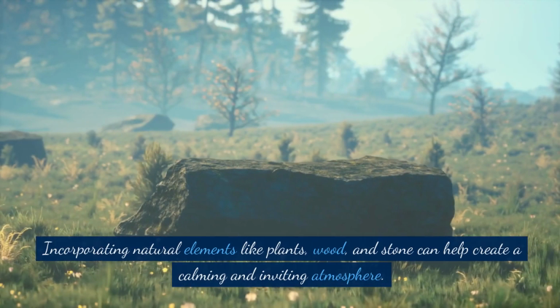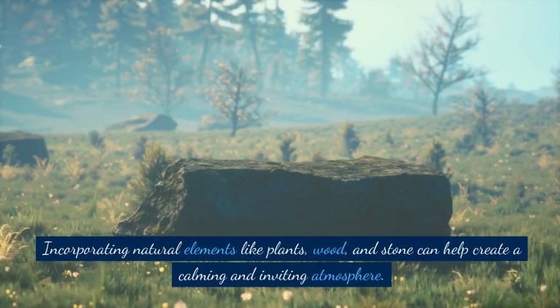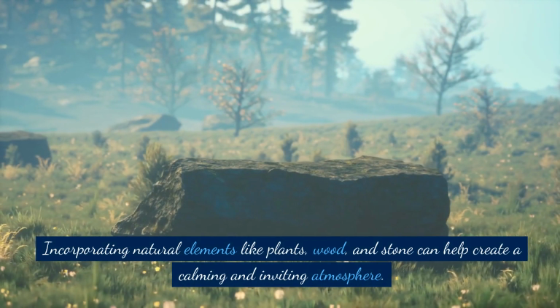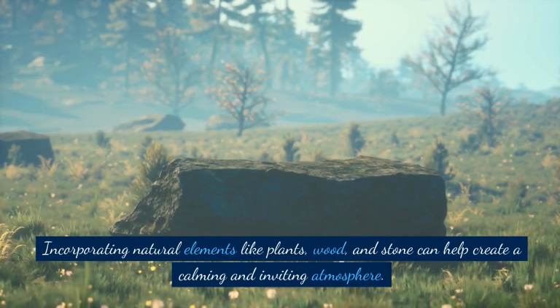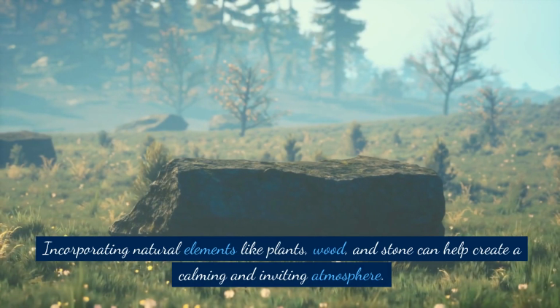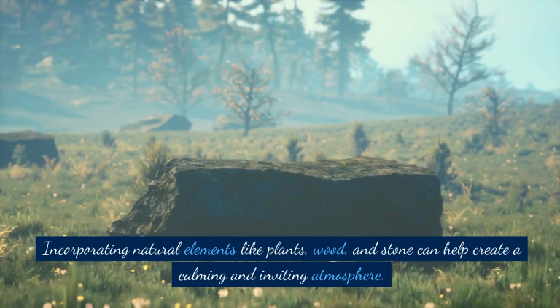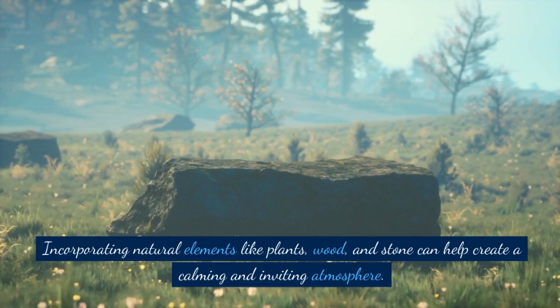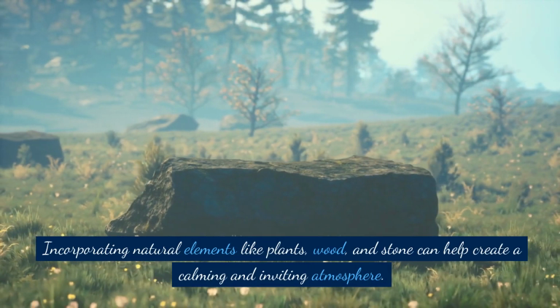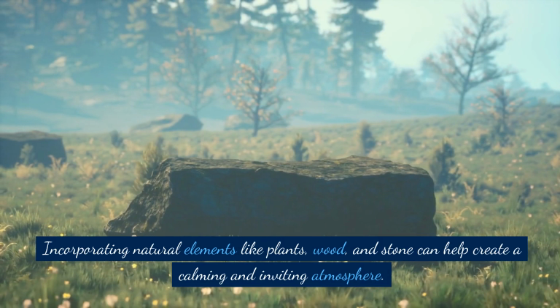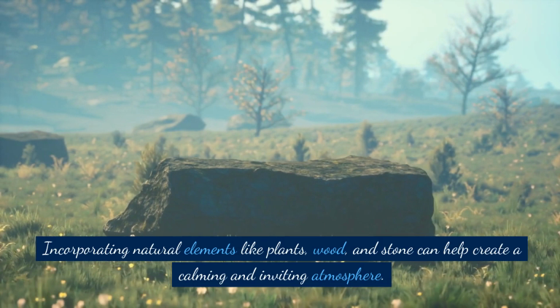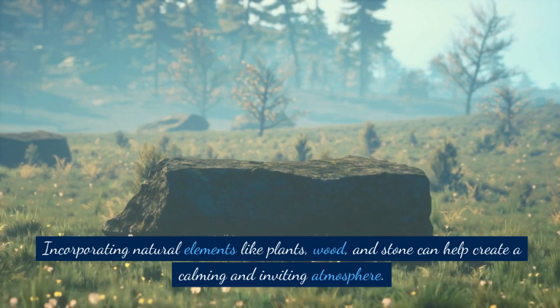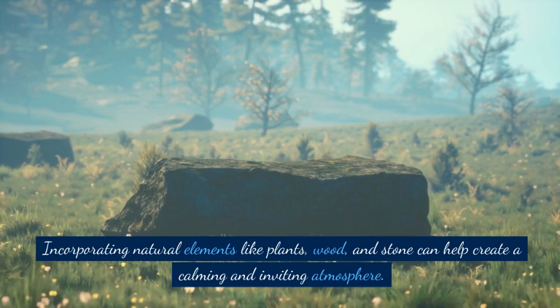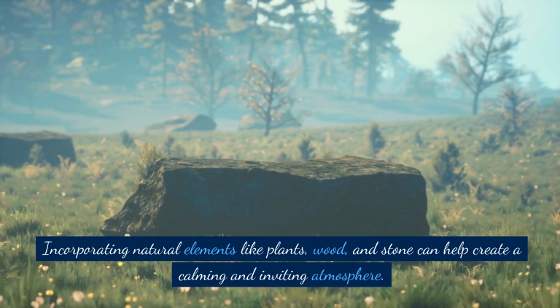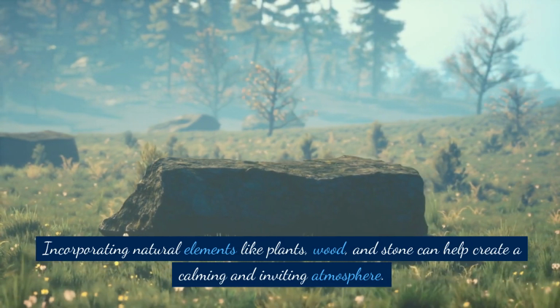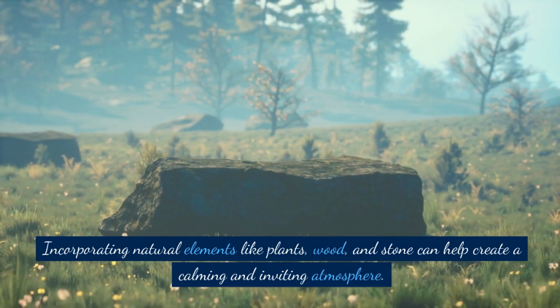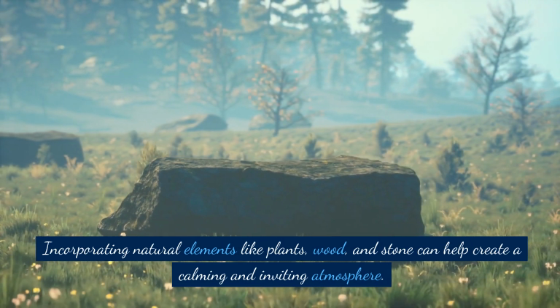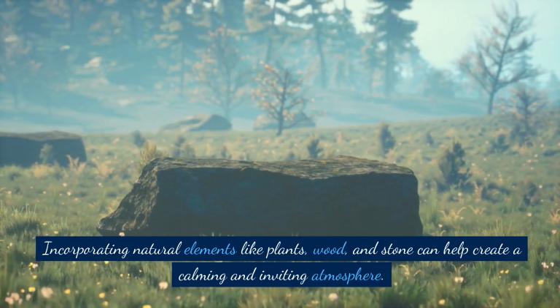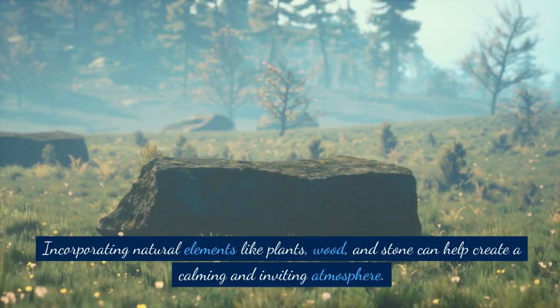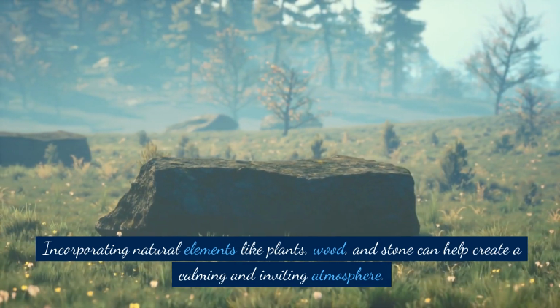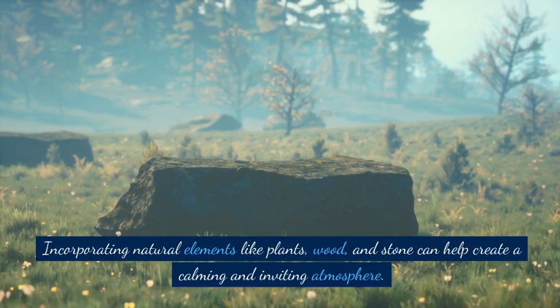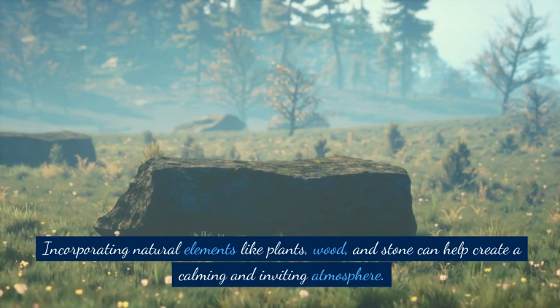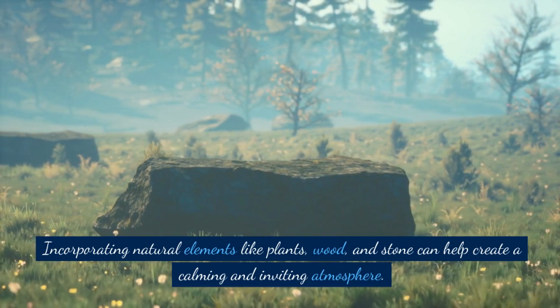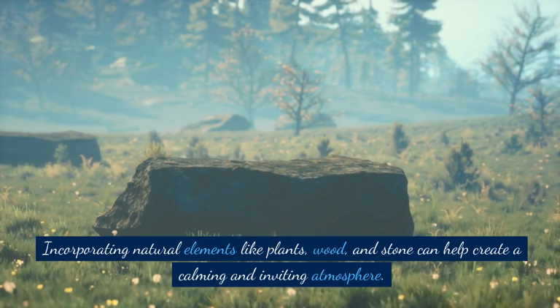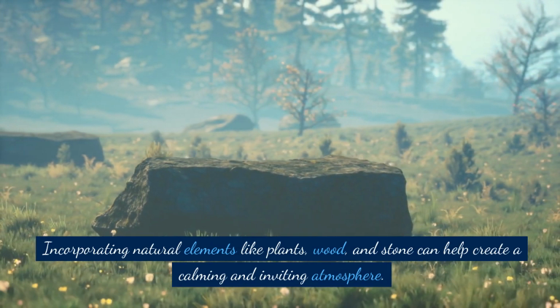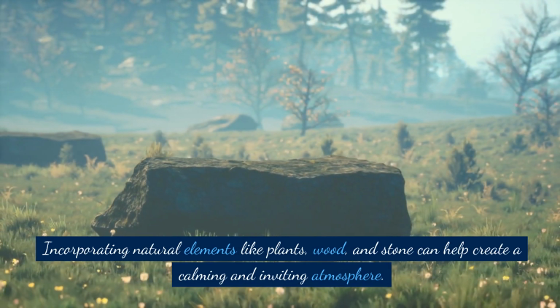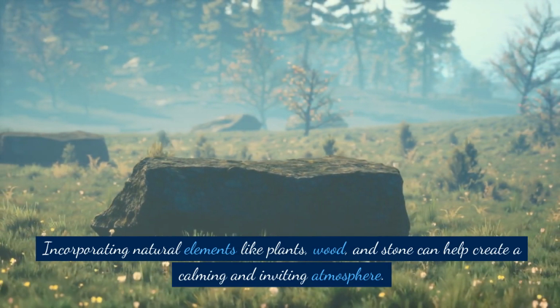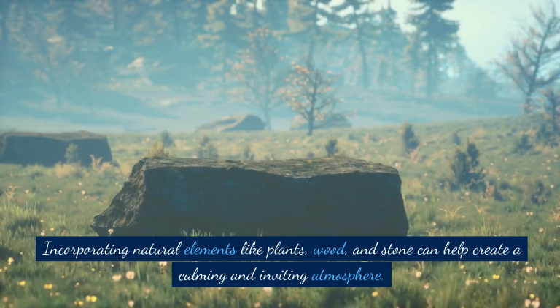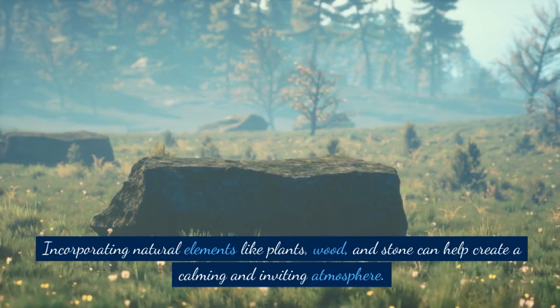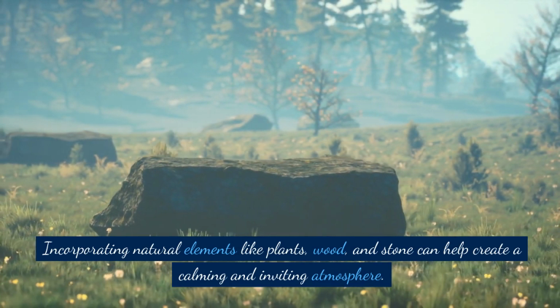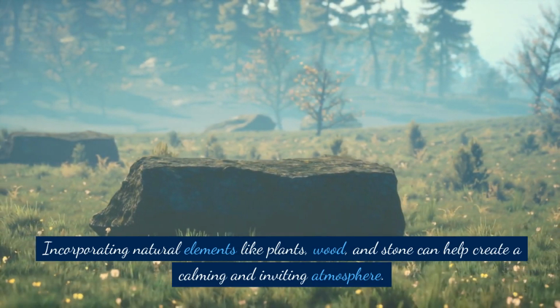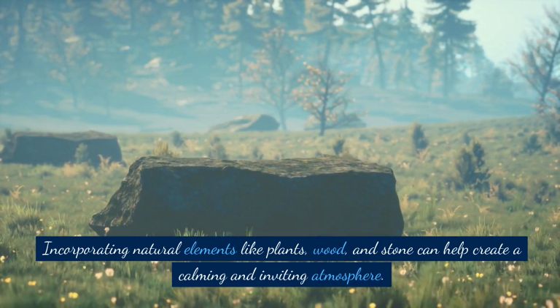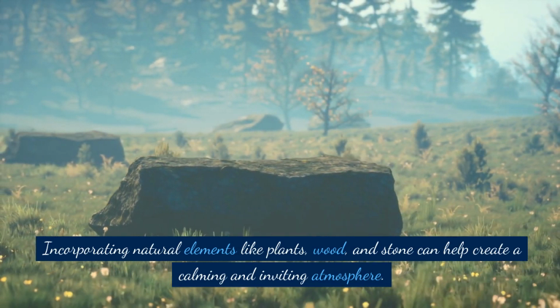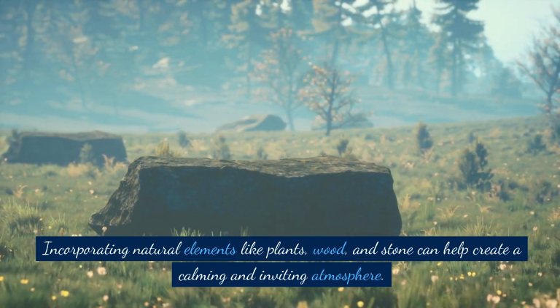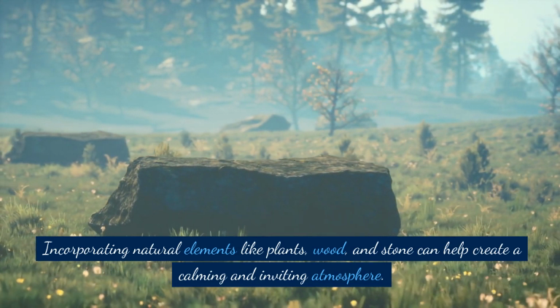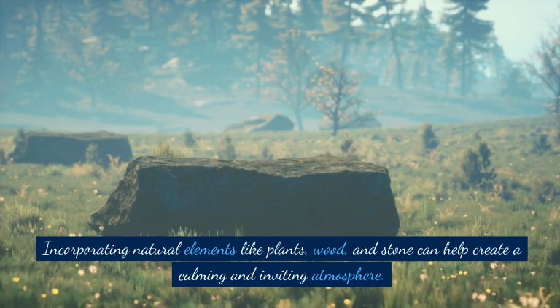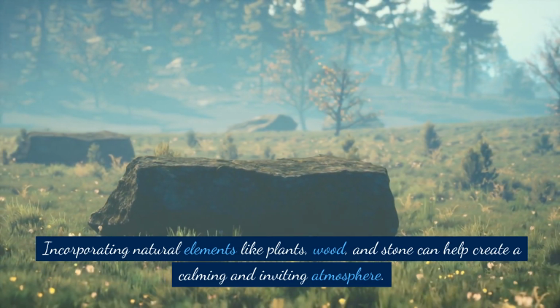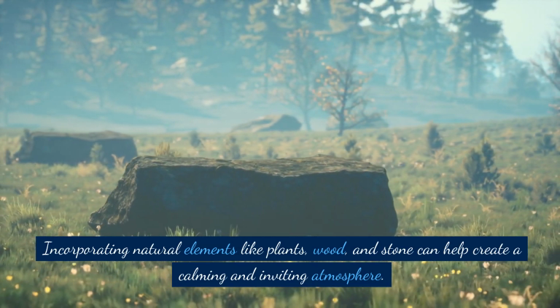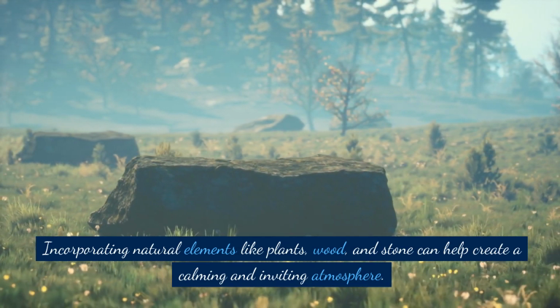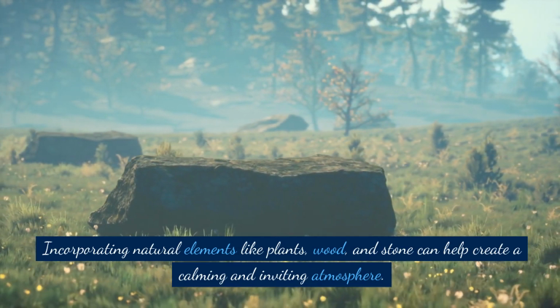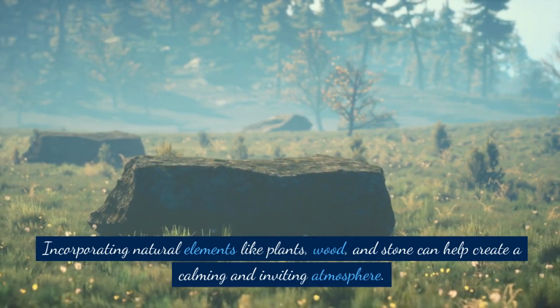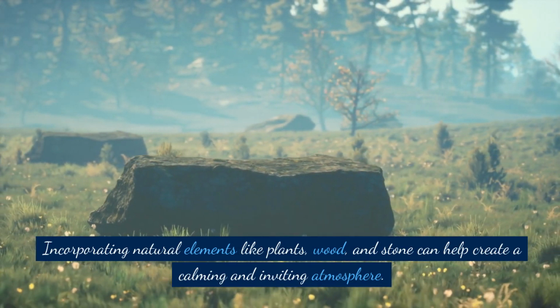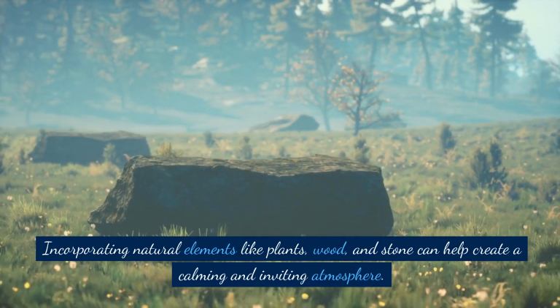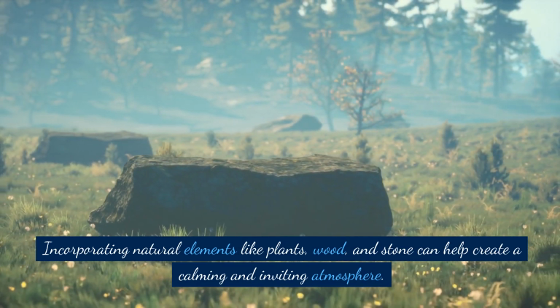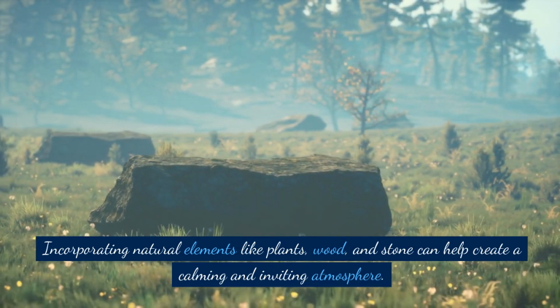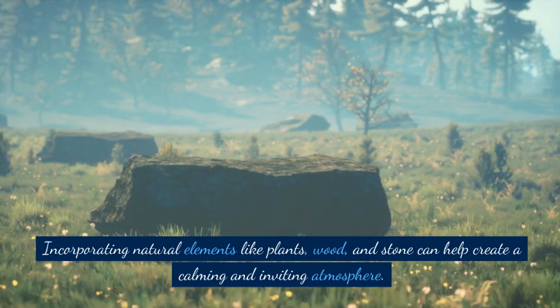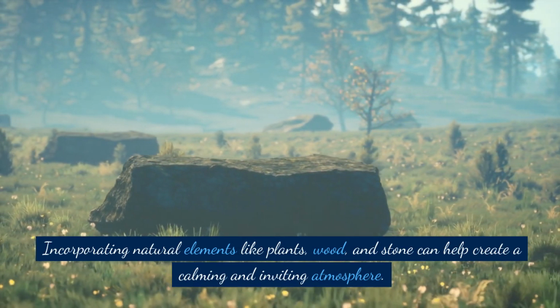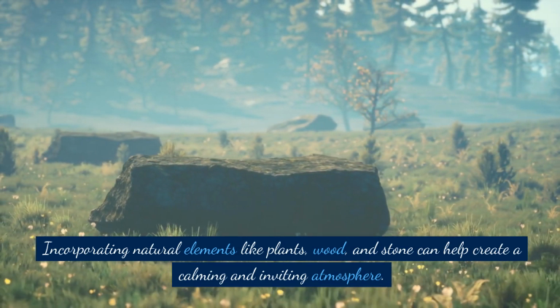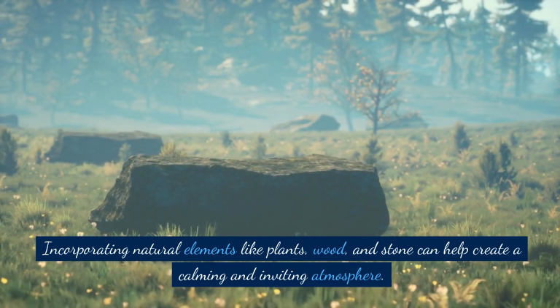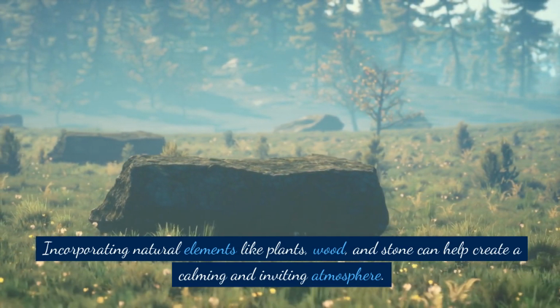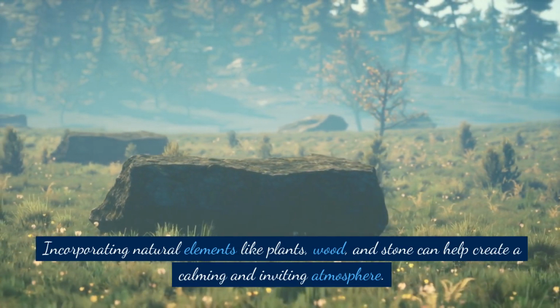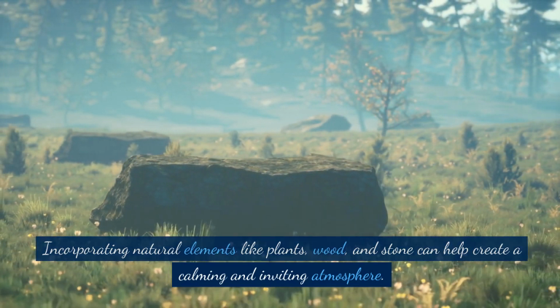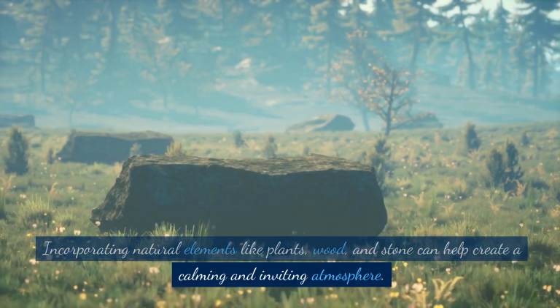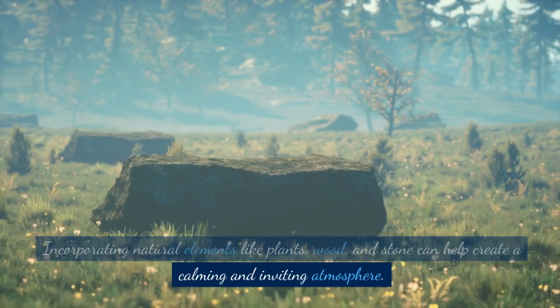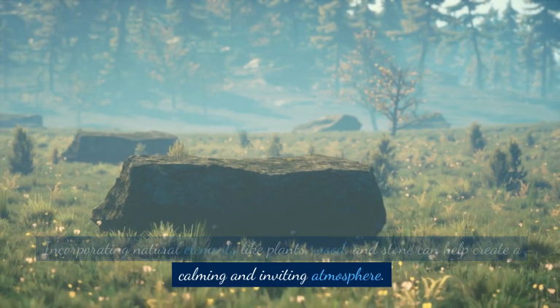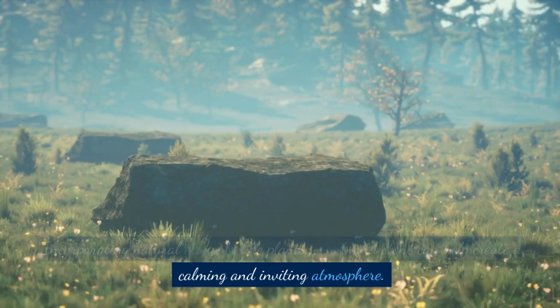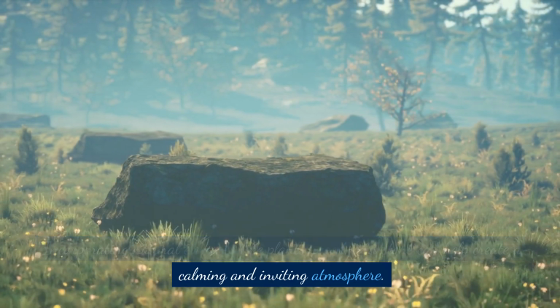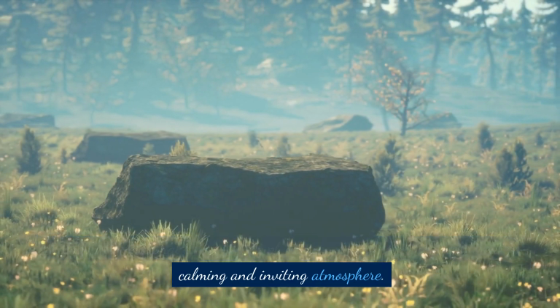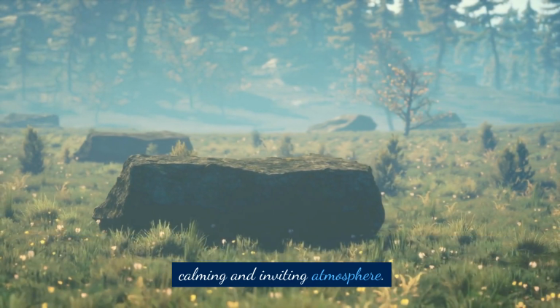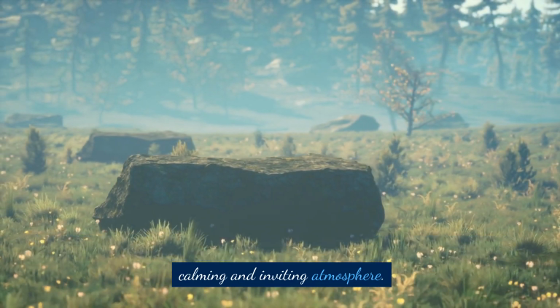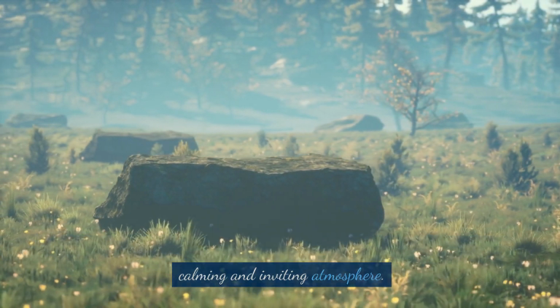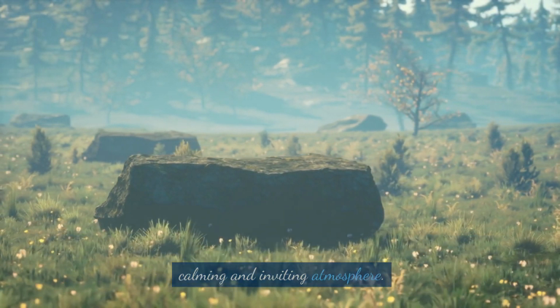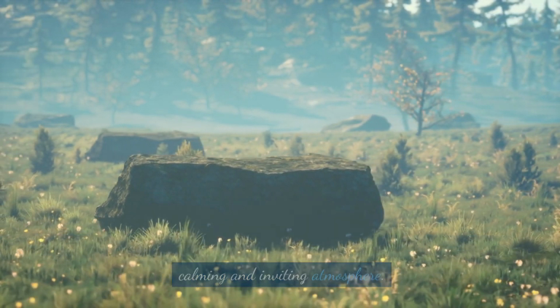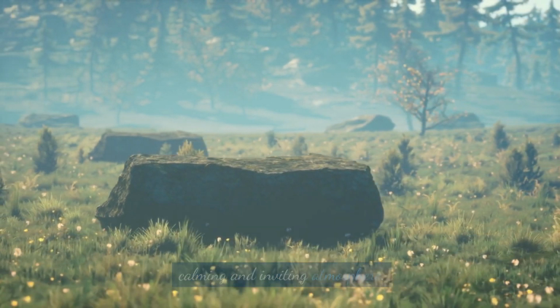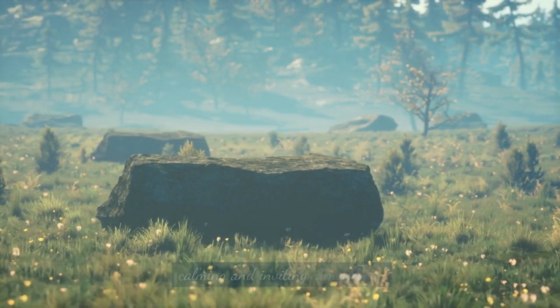Add natural elements. Incorporating natural elements like plants, wood, and stone can help create a calming and inviting atmosphere.